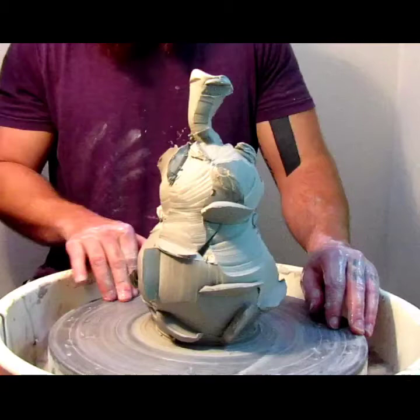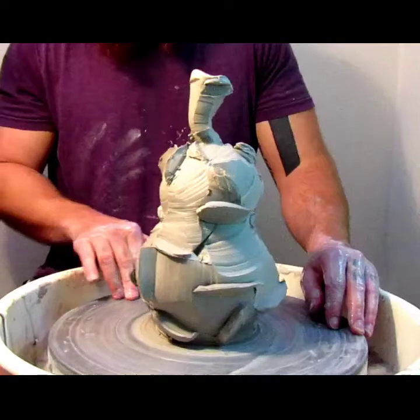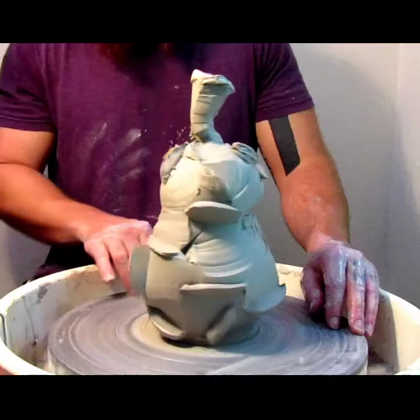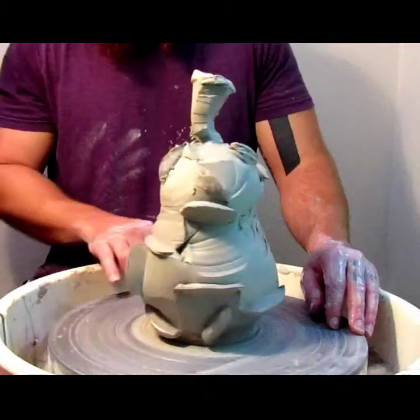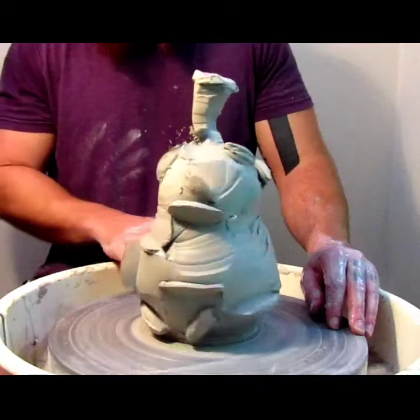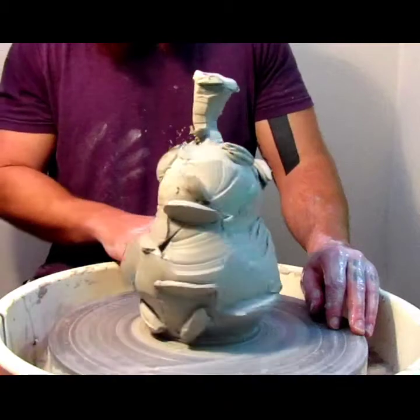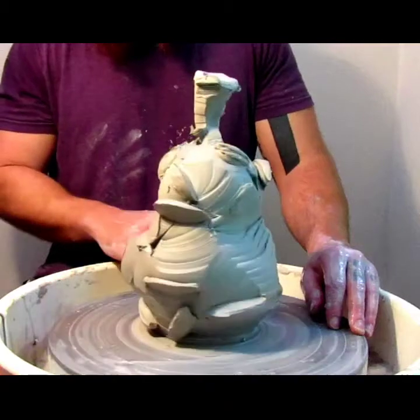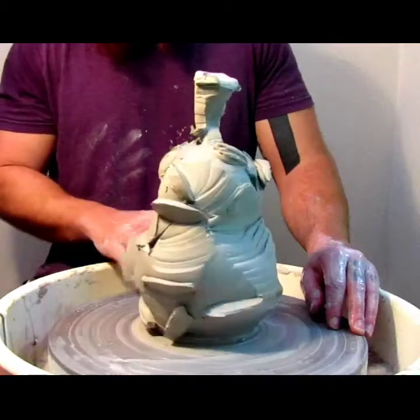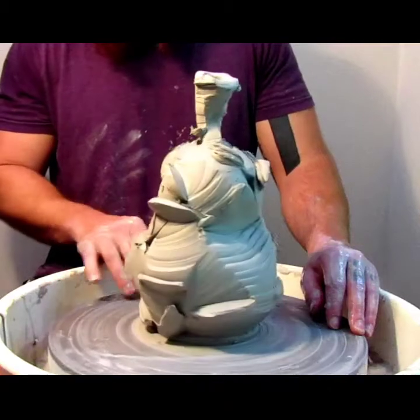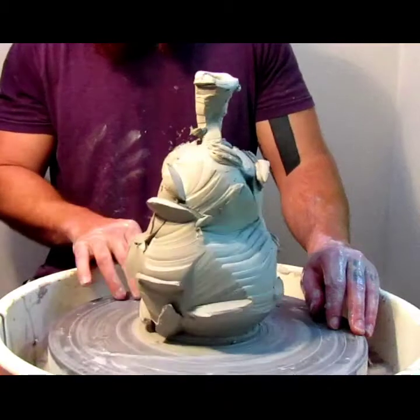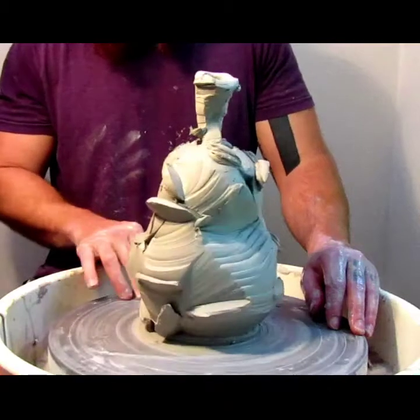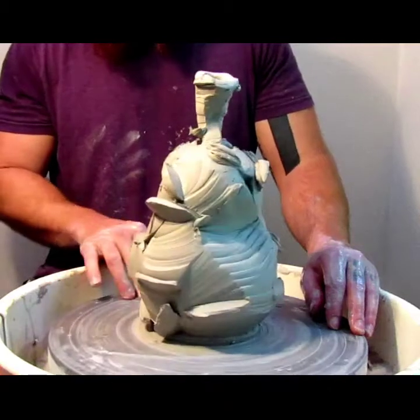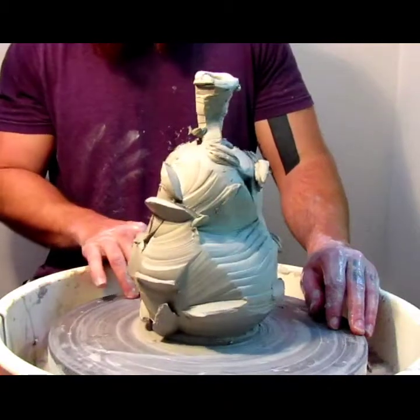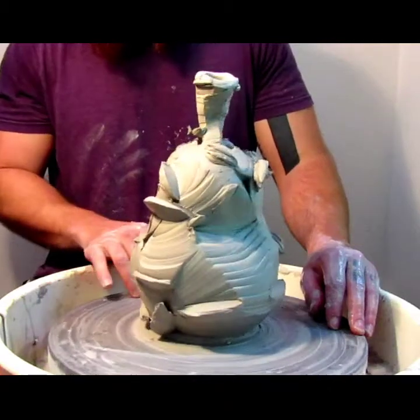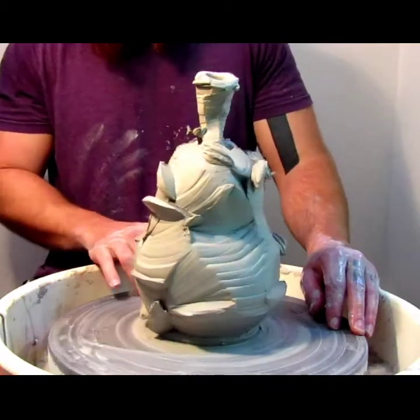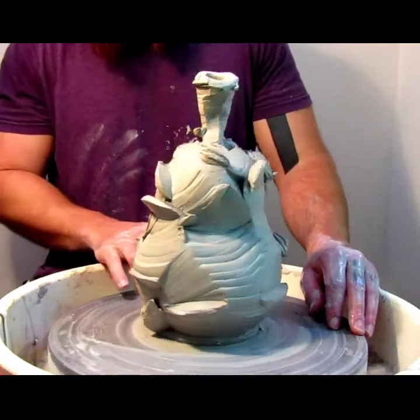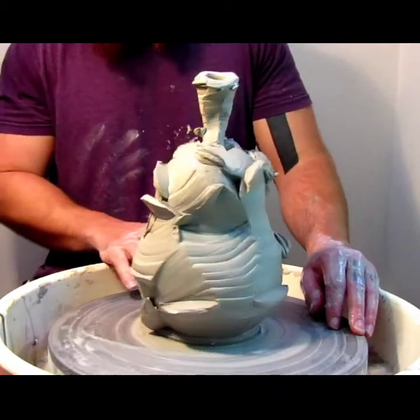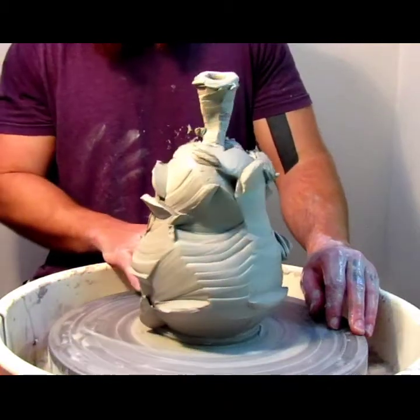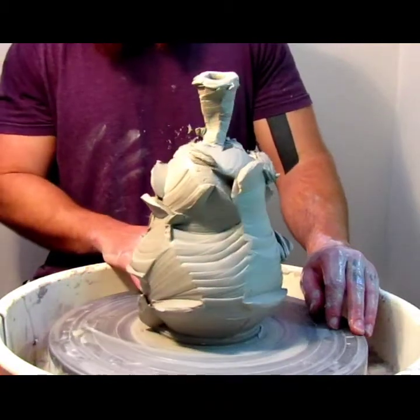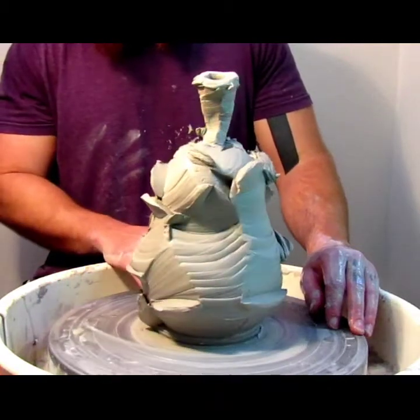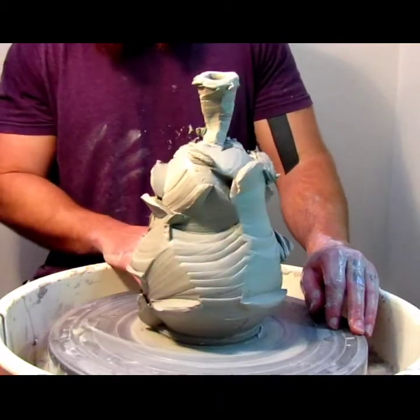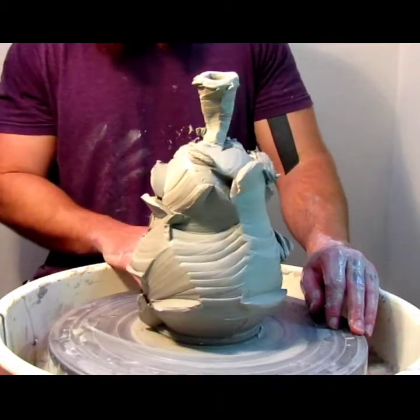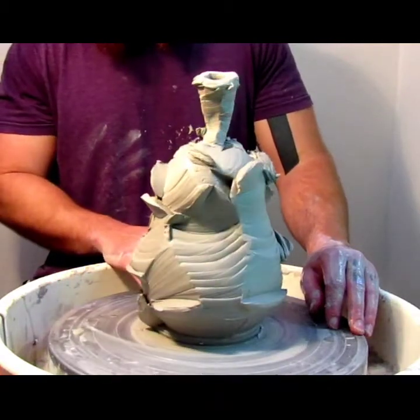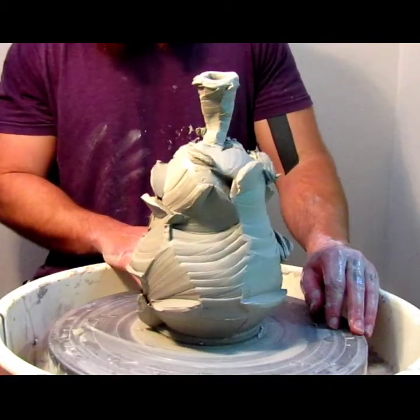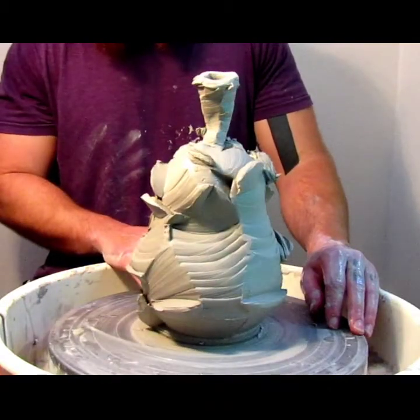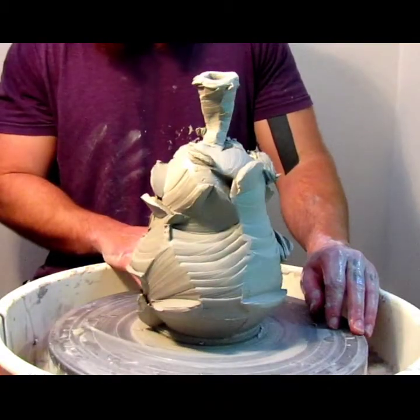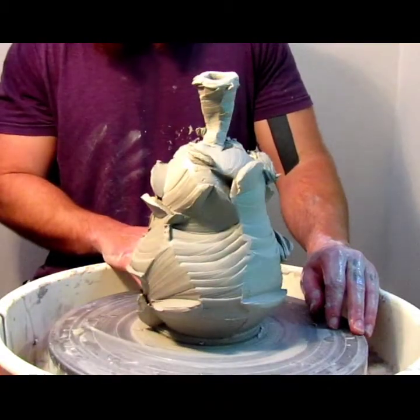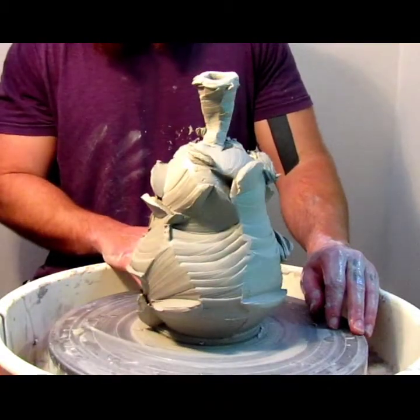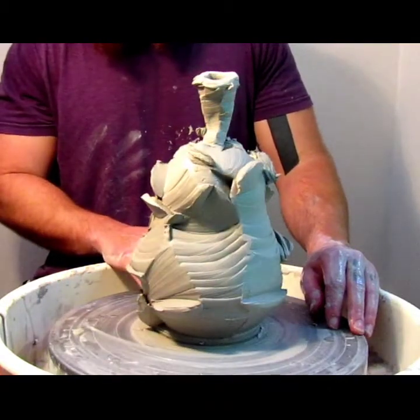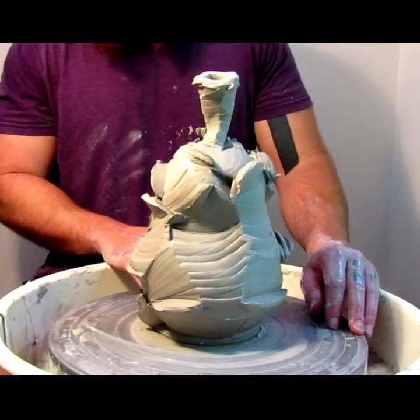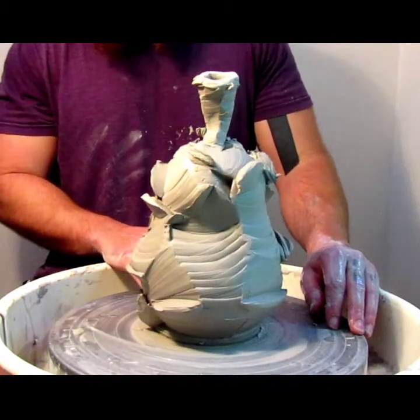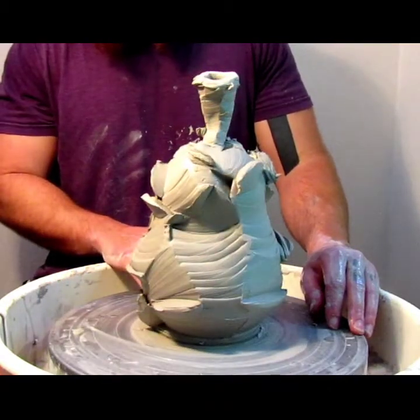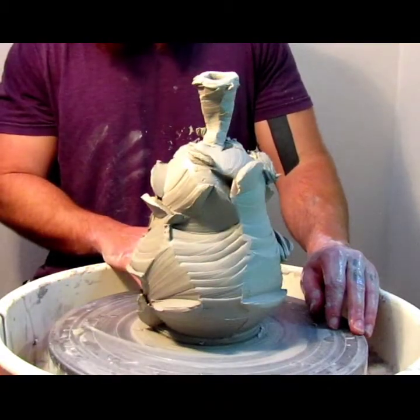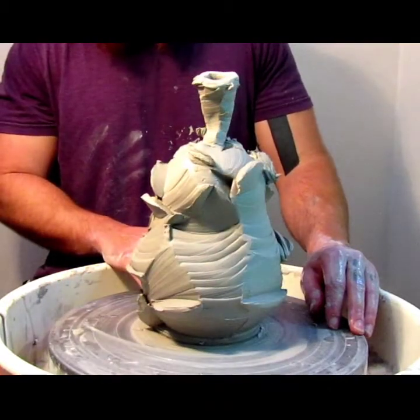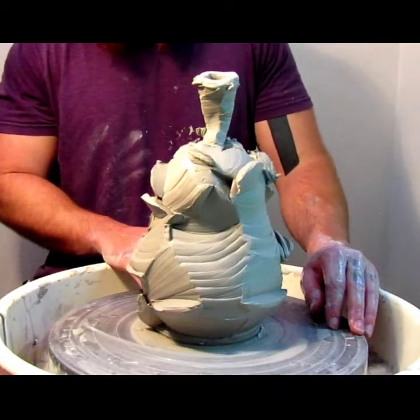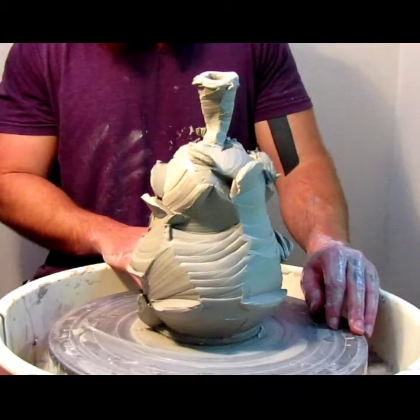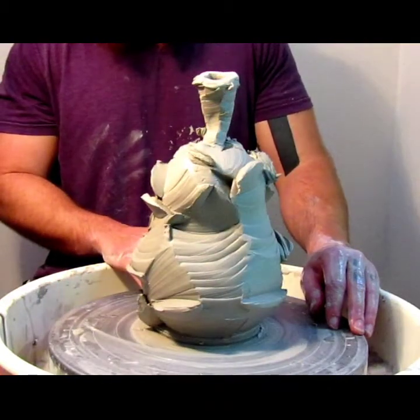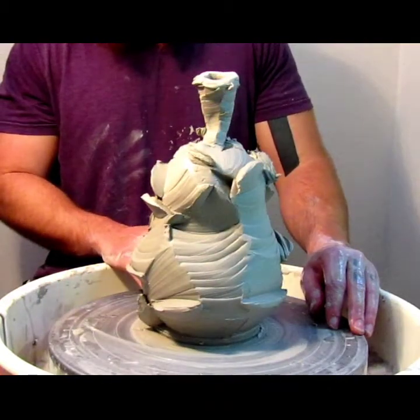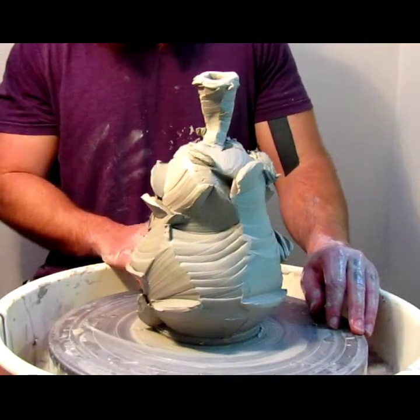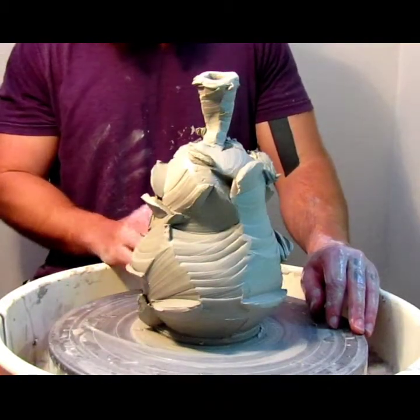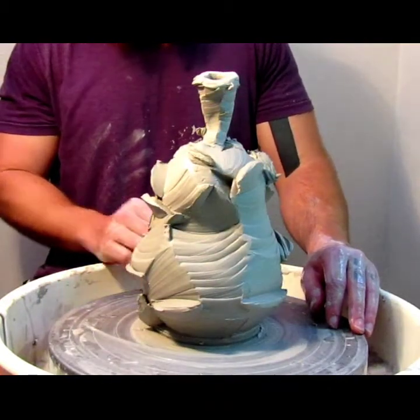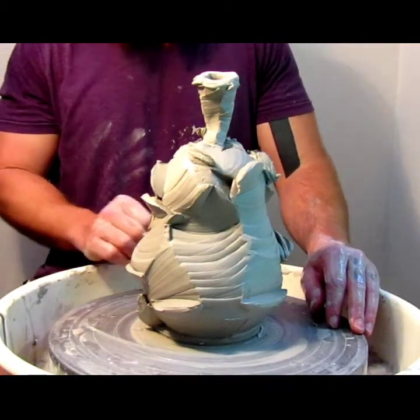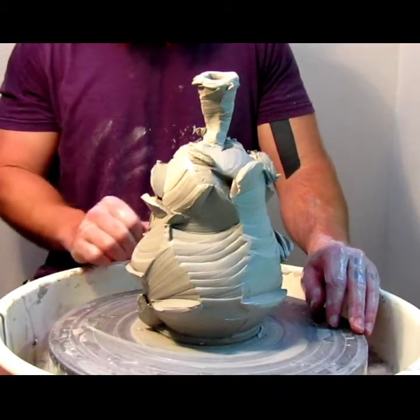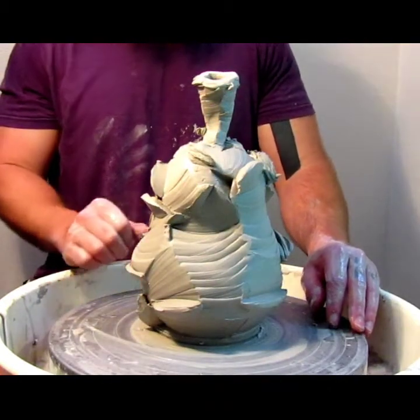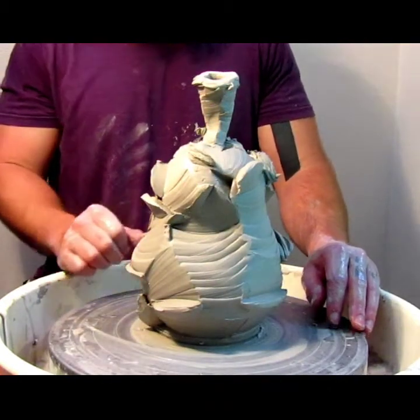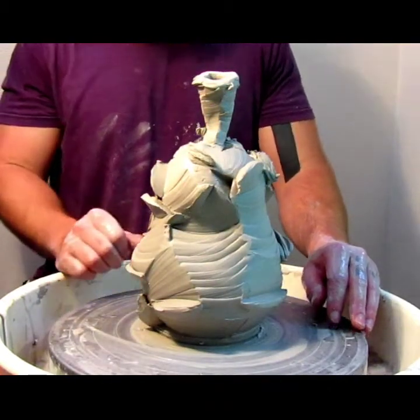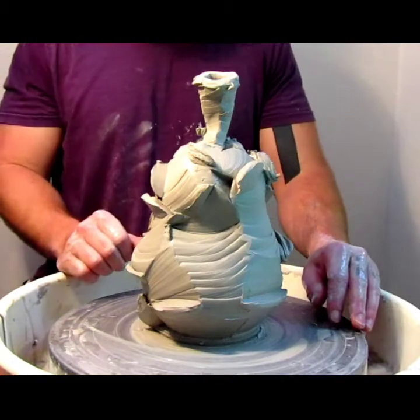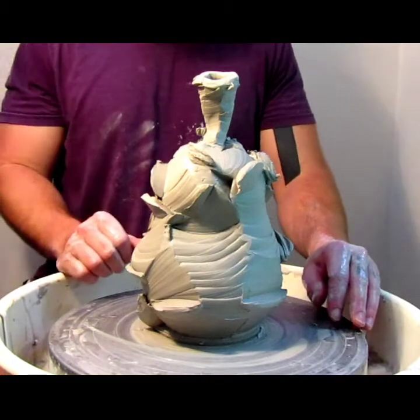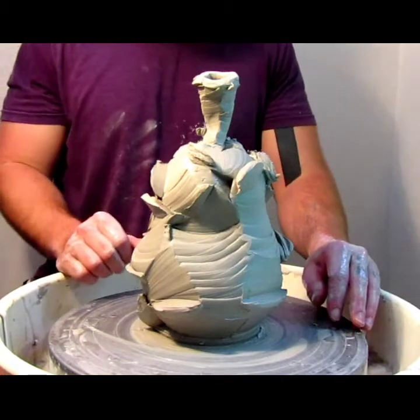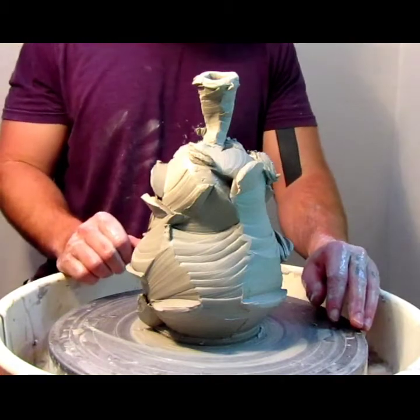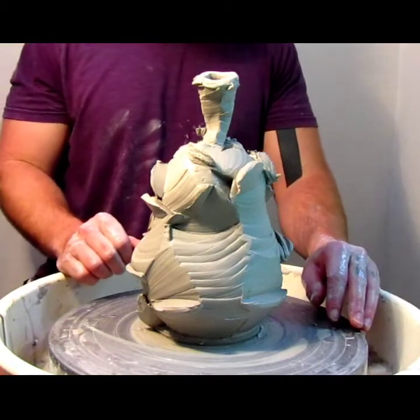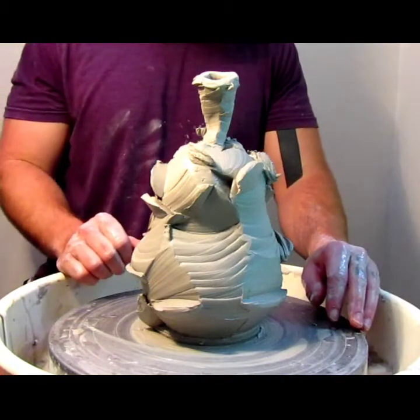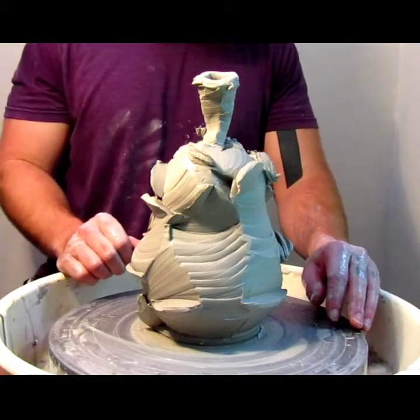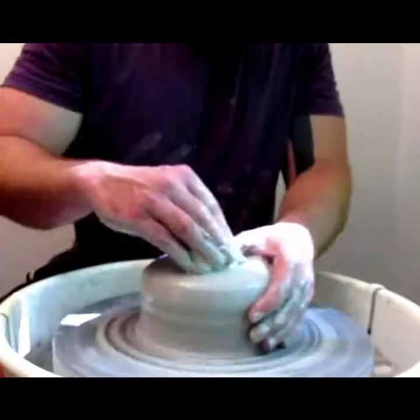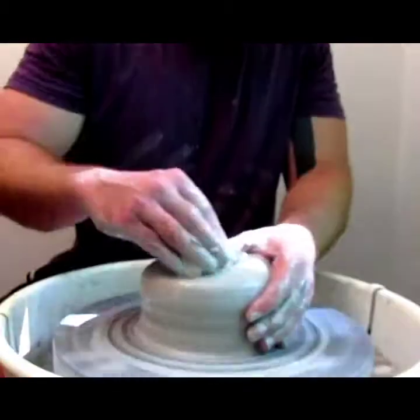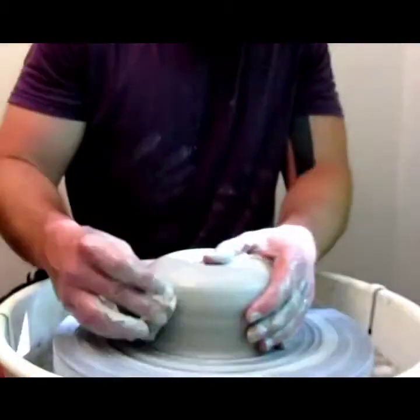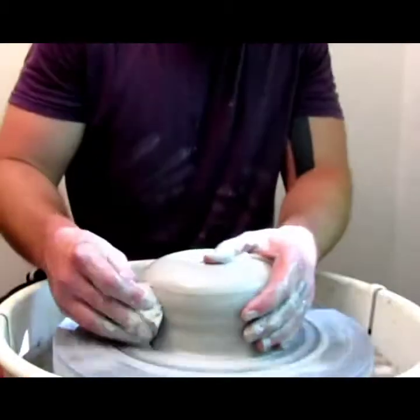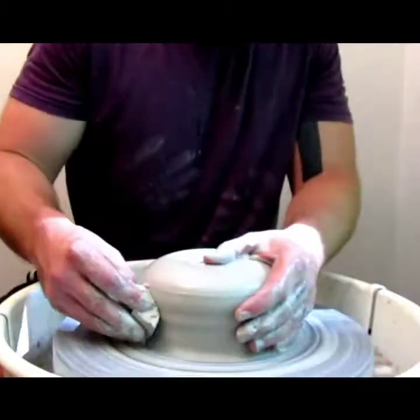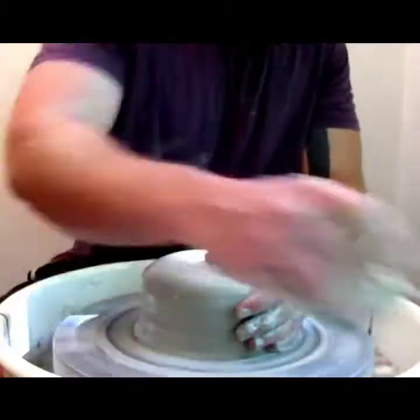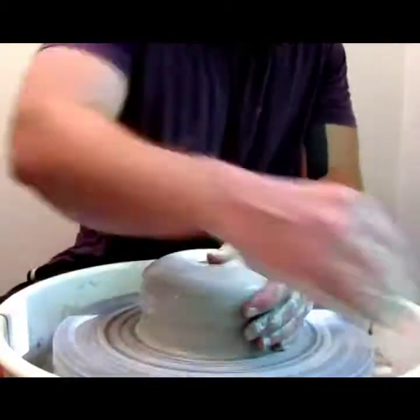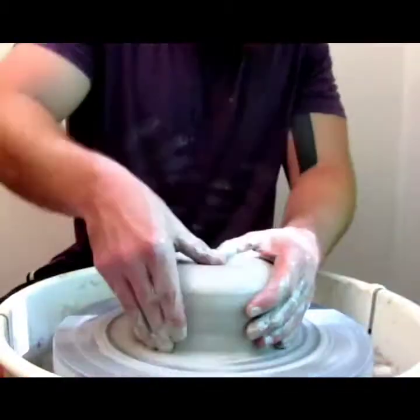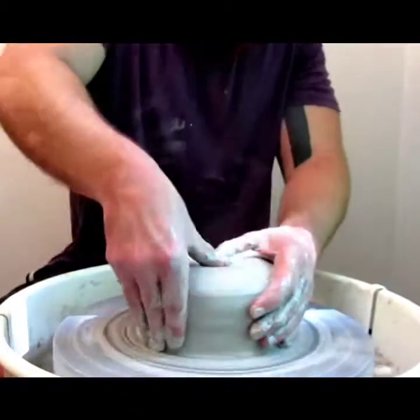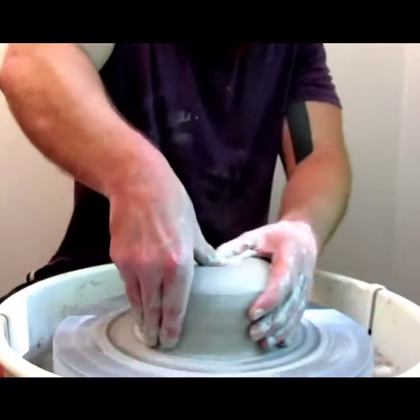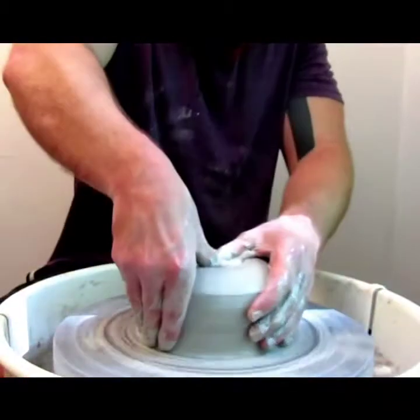Hello, hello! Today we're making a pear. You can see it there. Oh, now you can't.